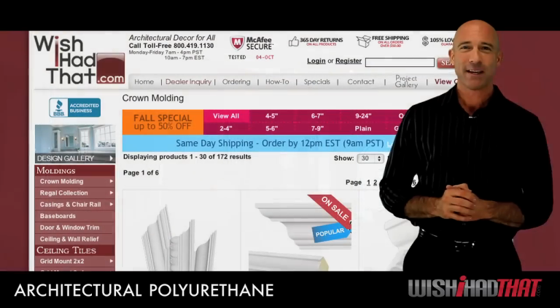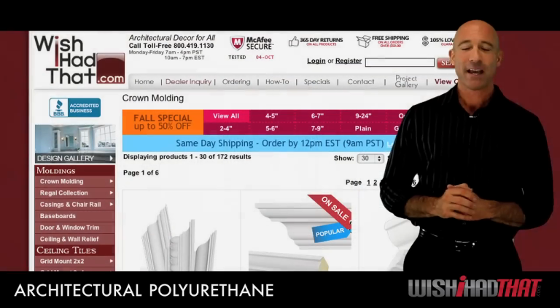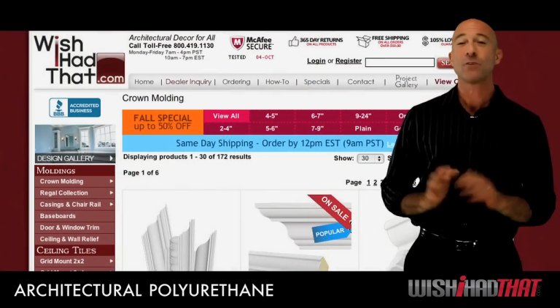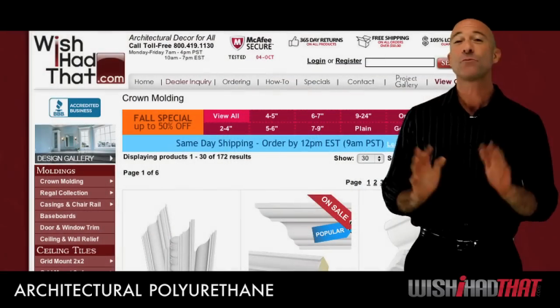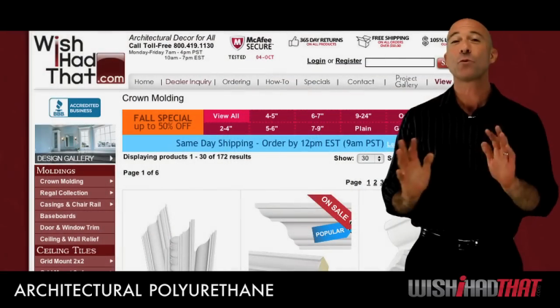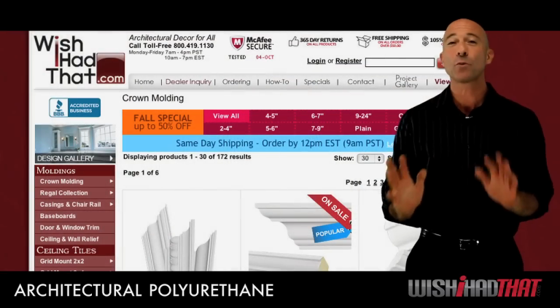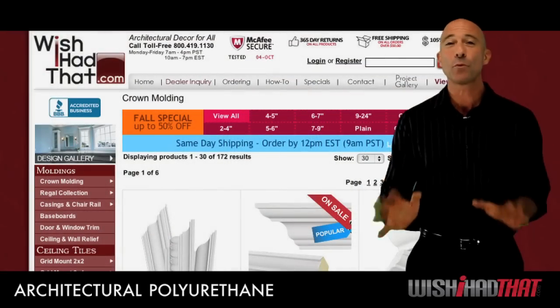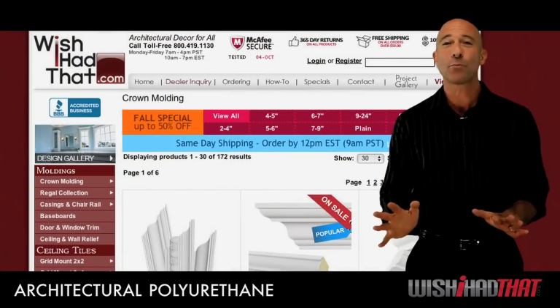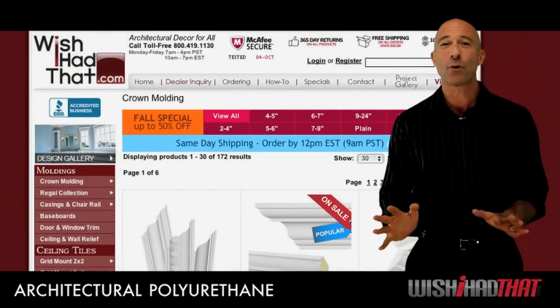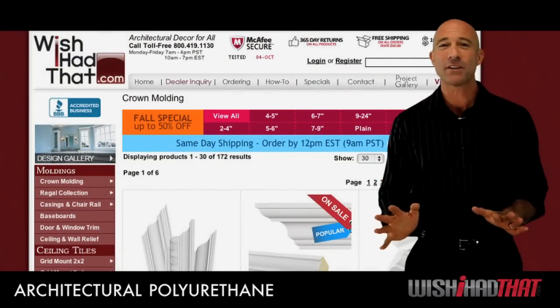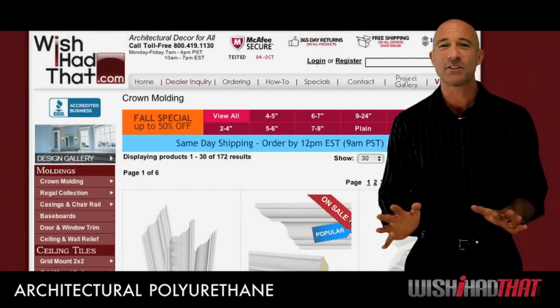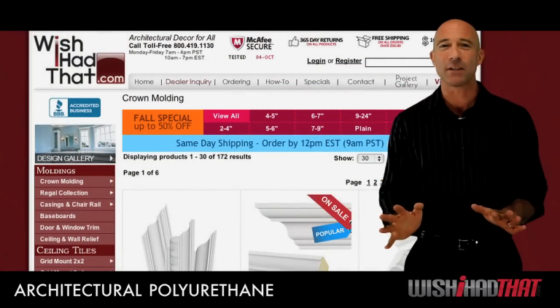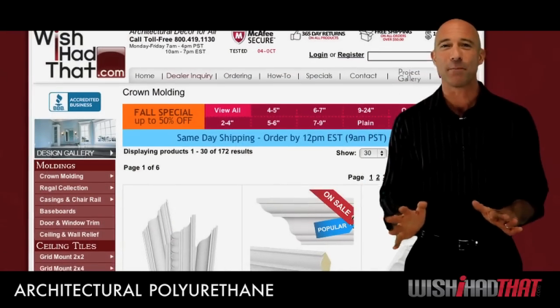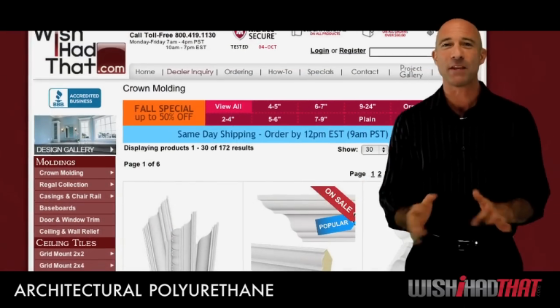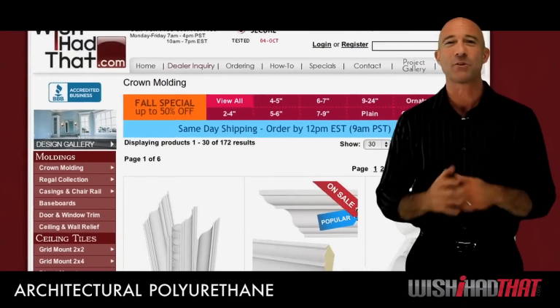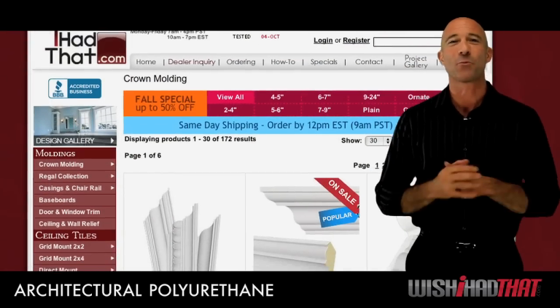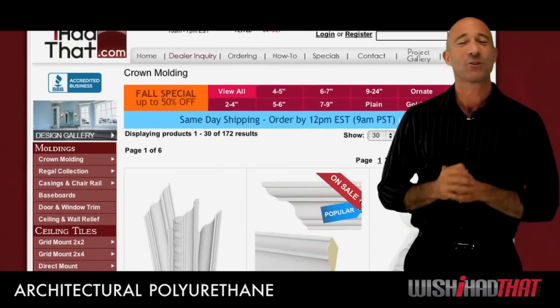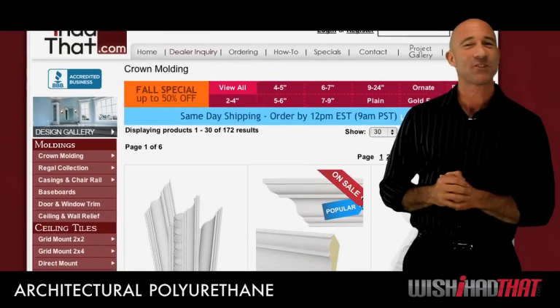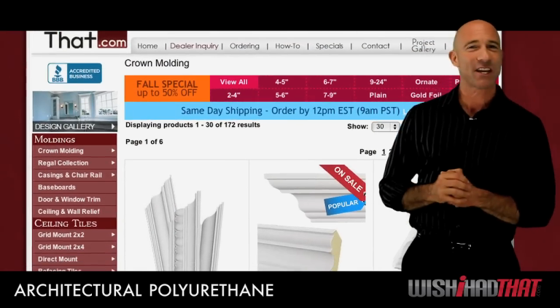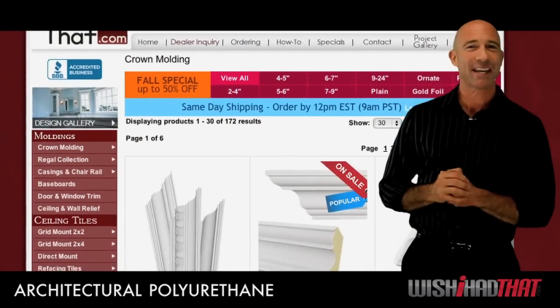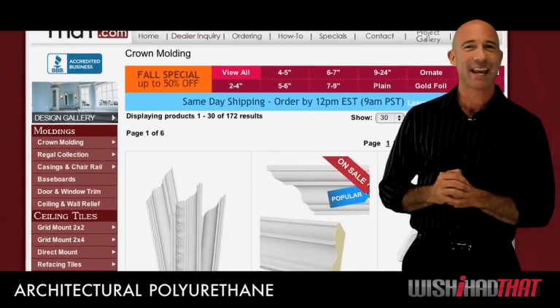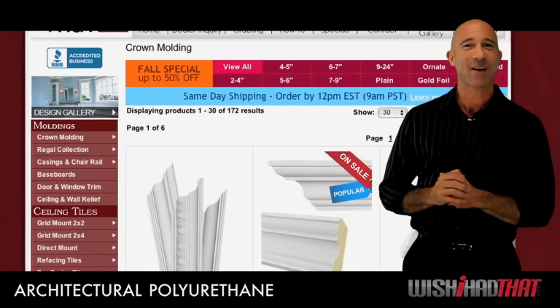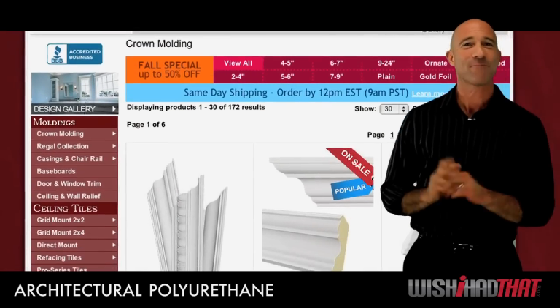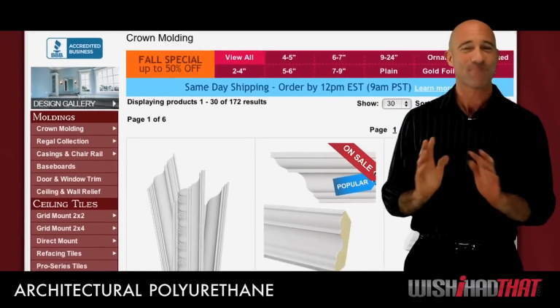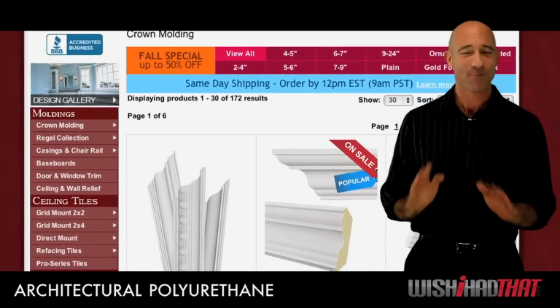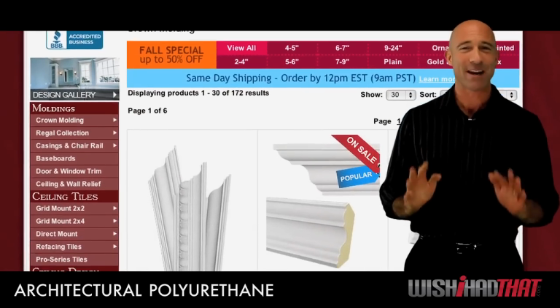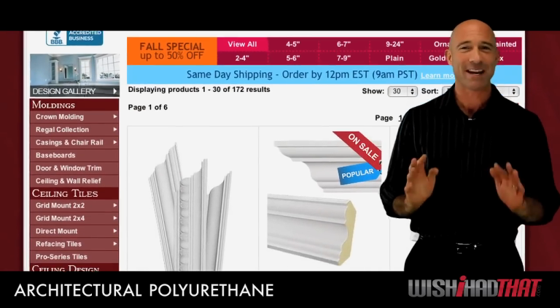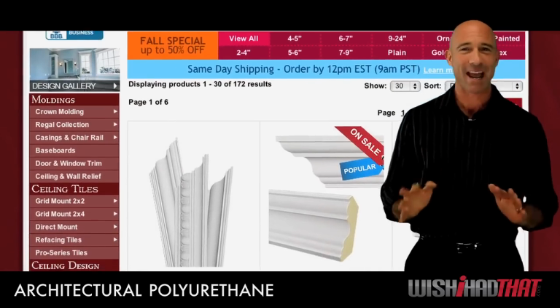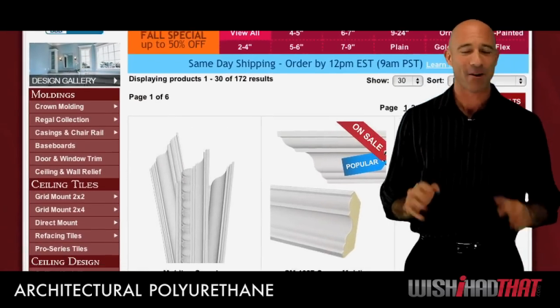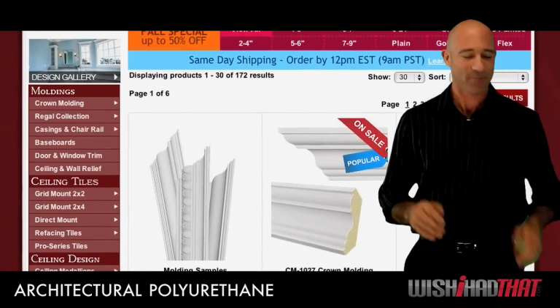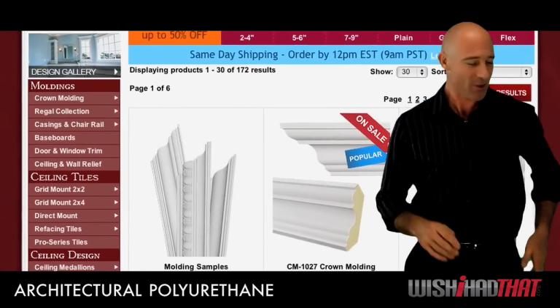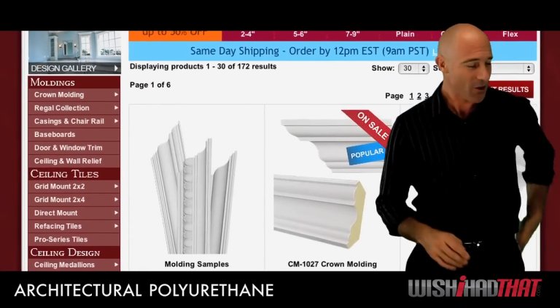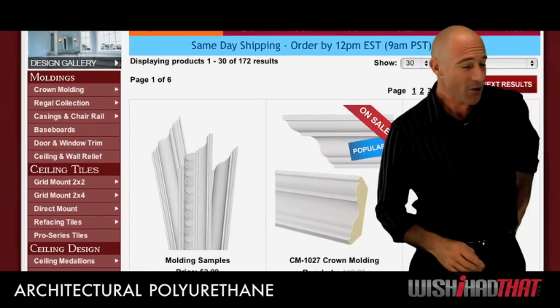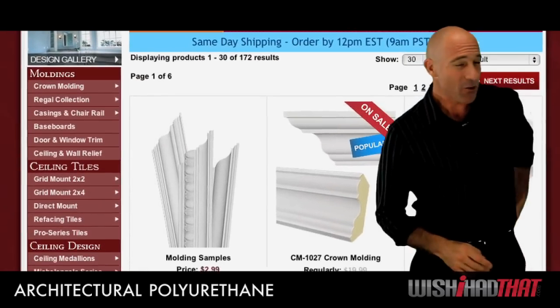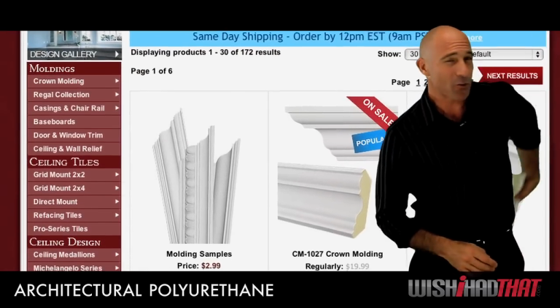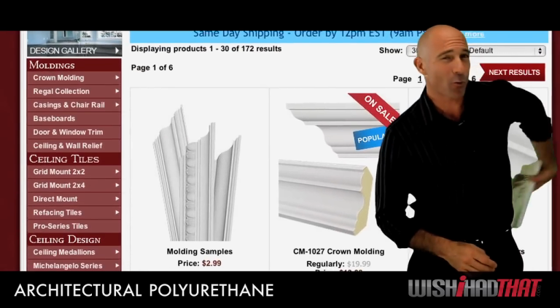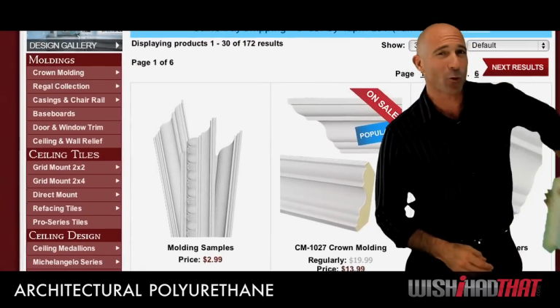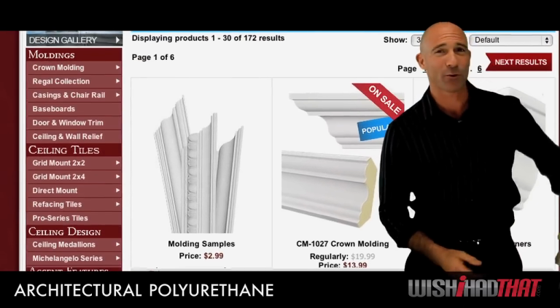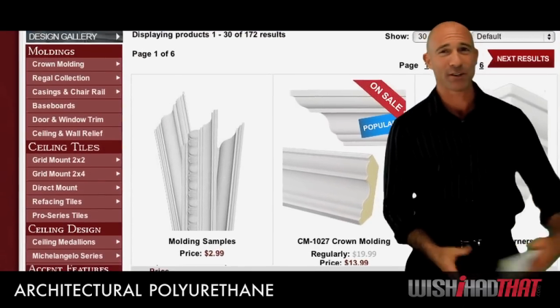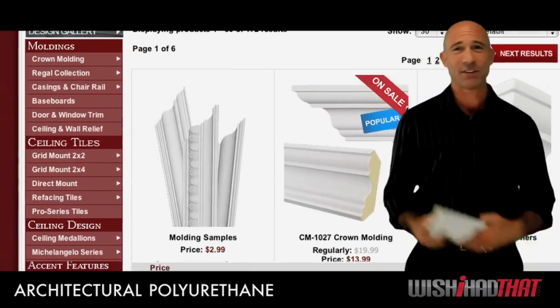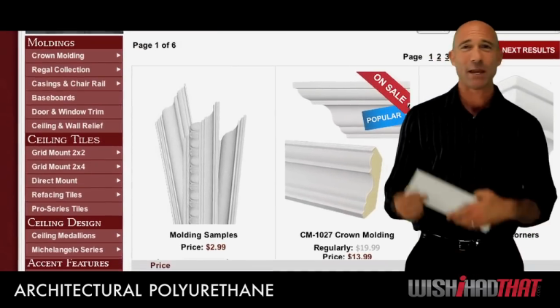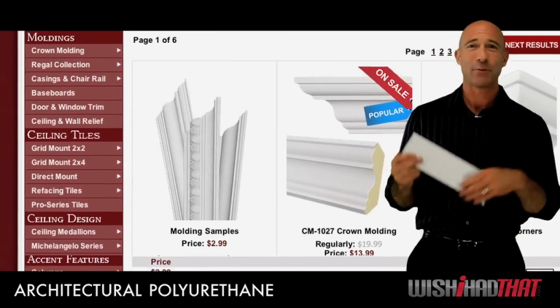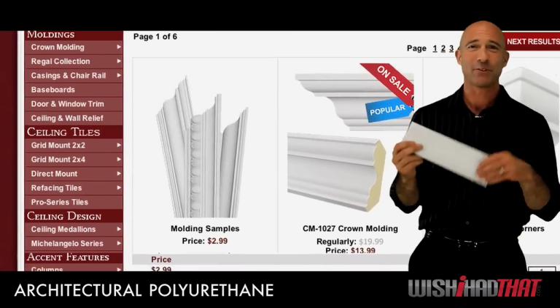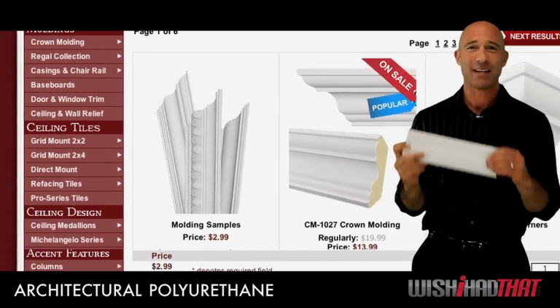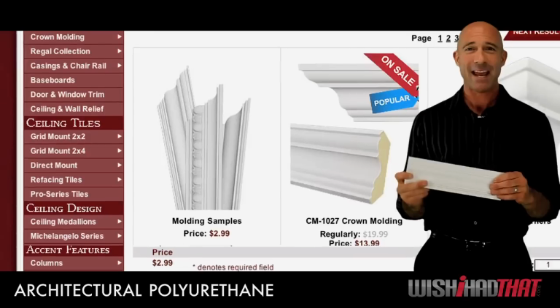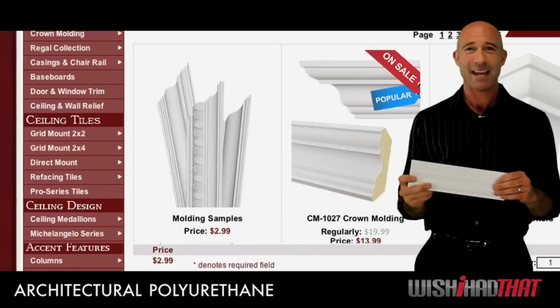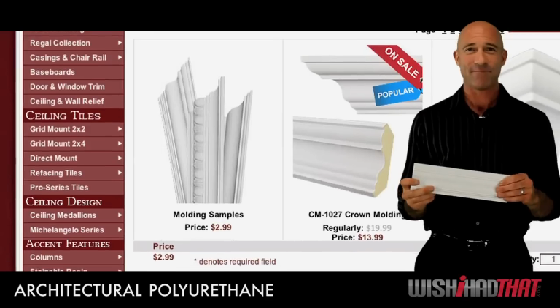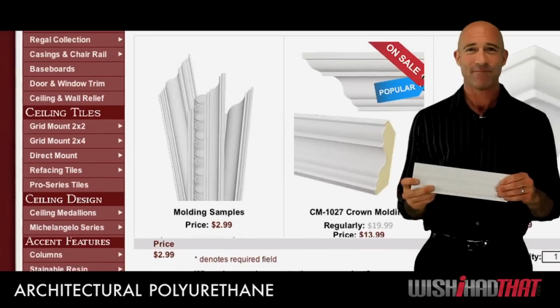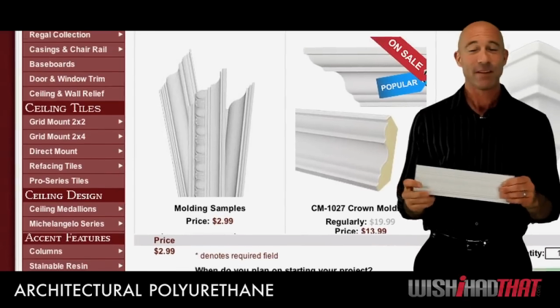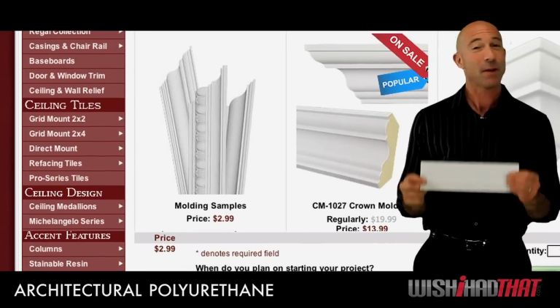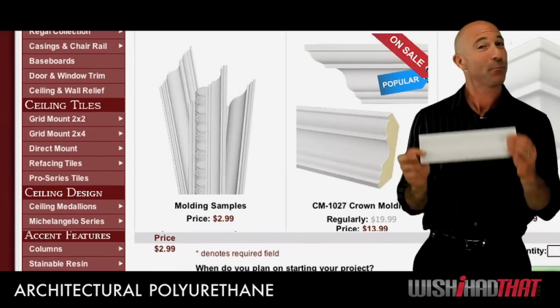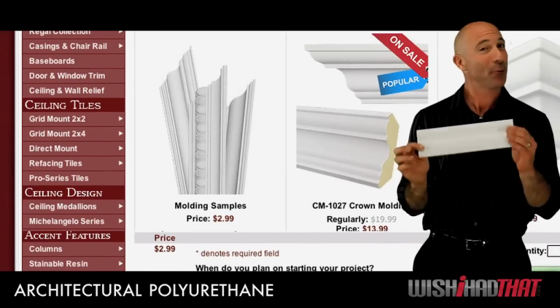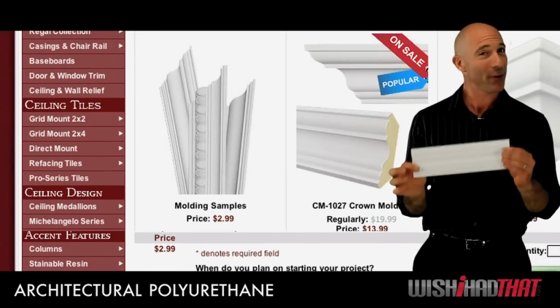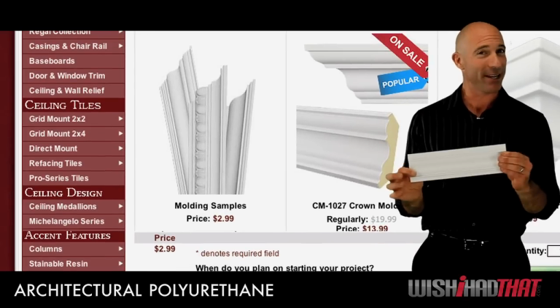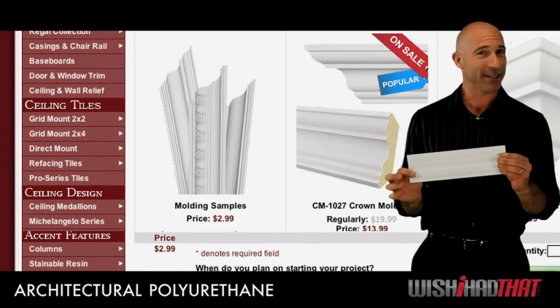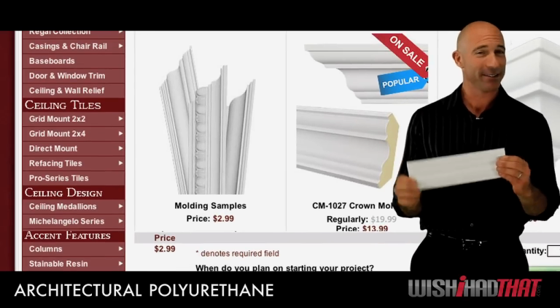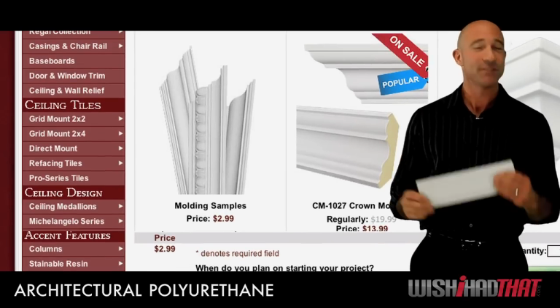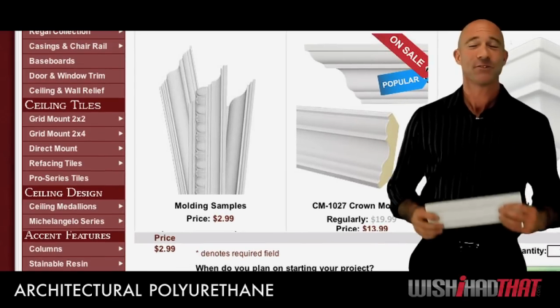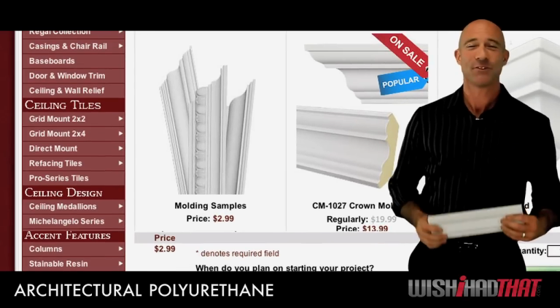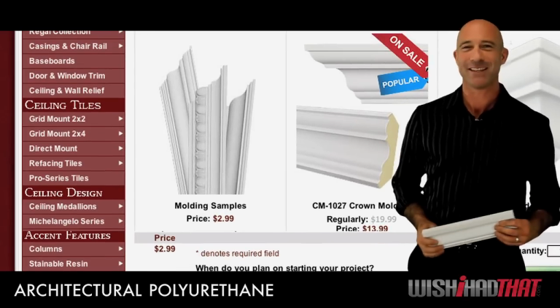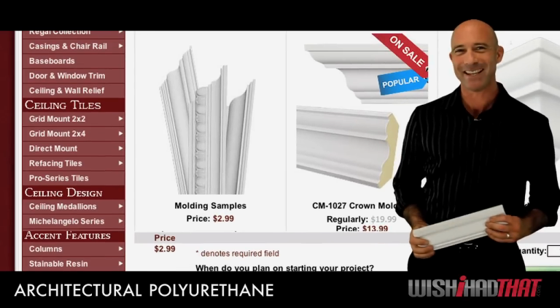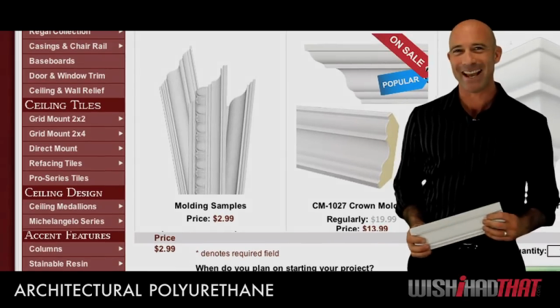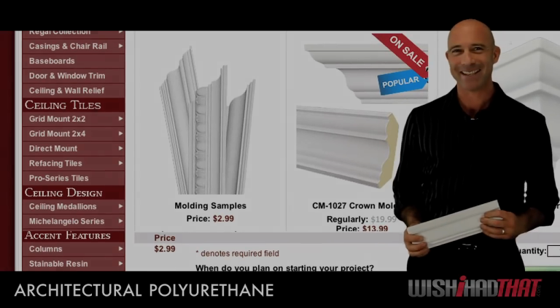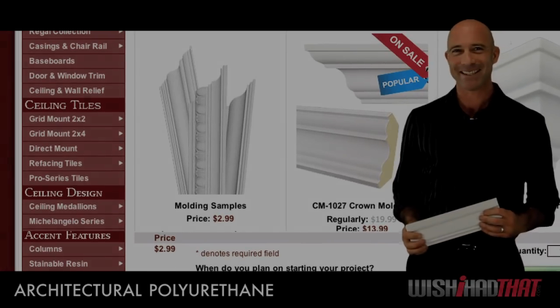And affordable pricing makes it worth checking out right now. So order a sample today and put it to the test.